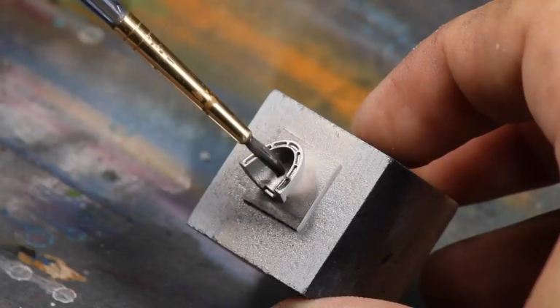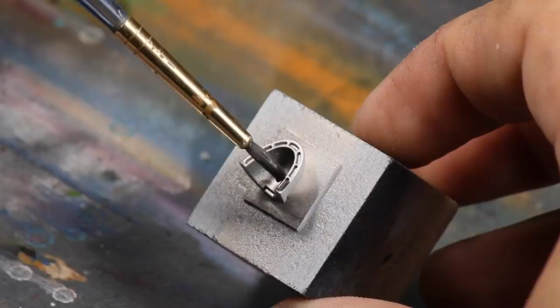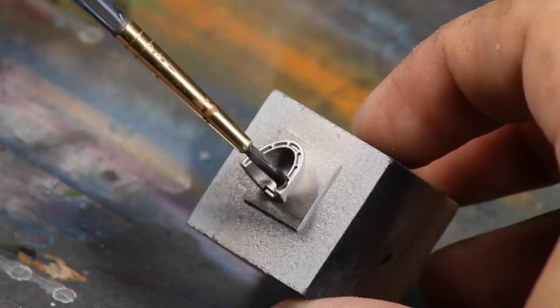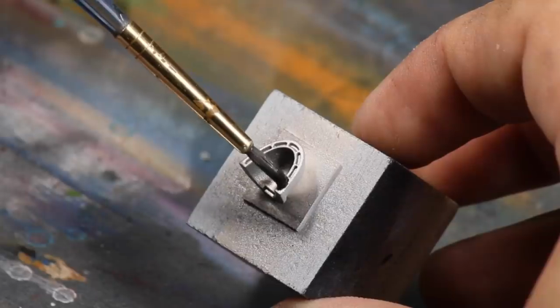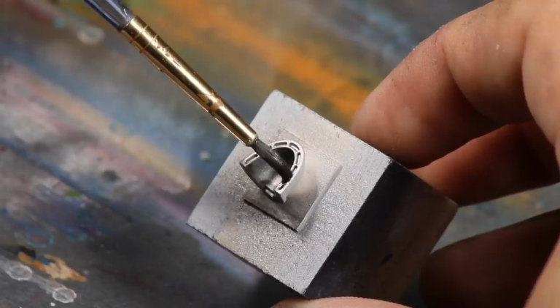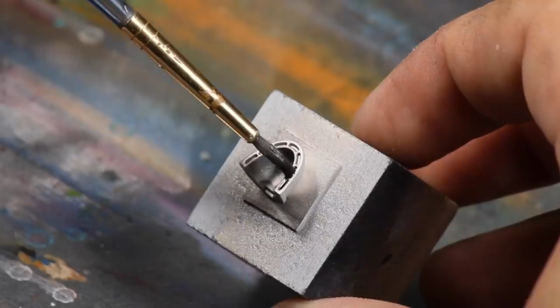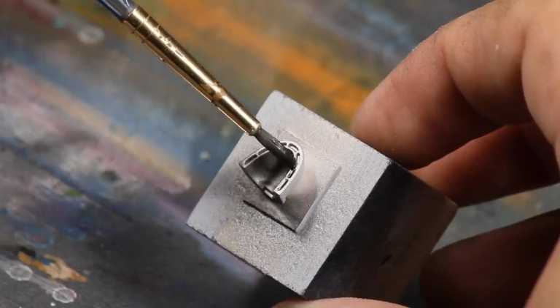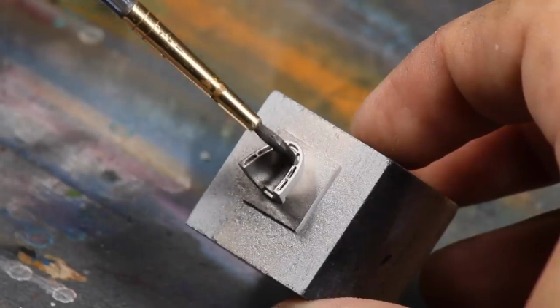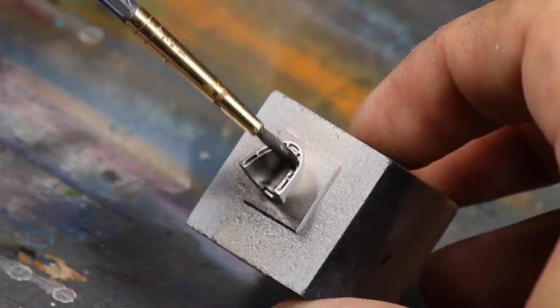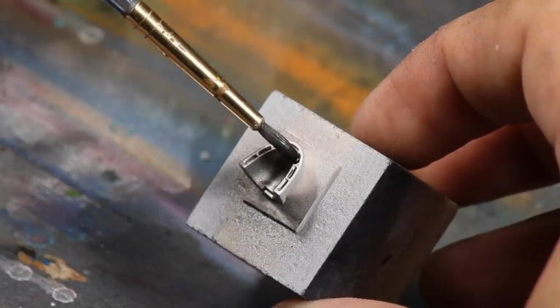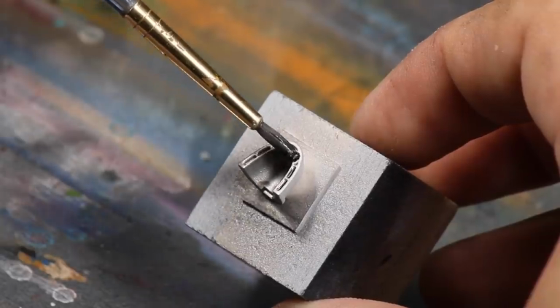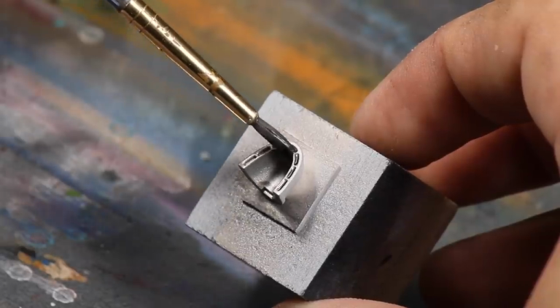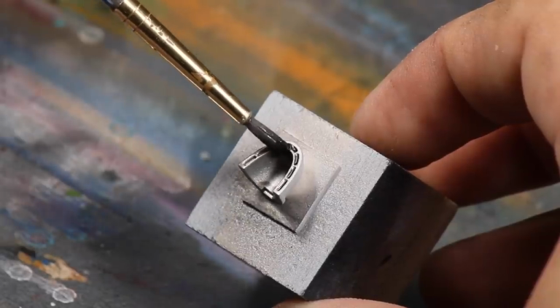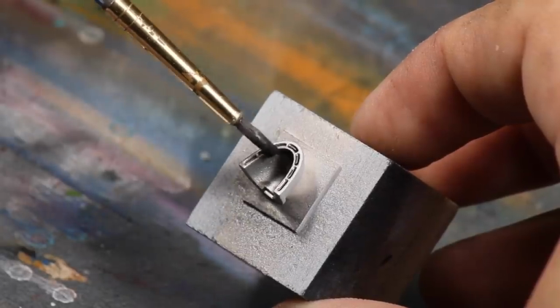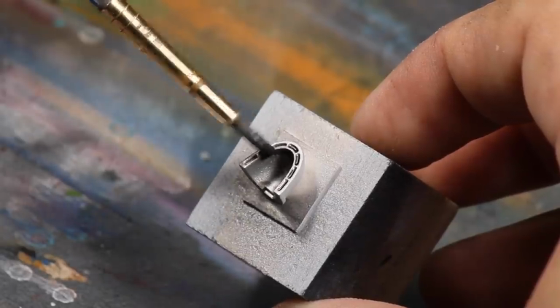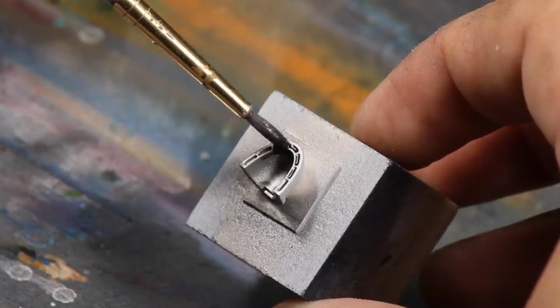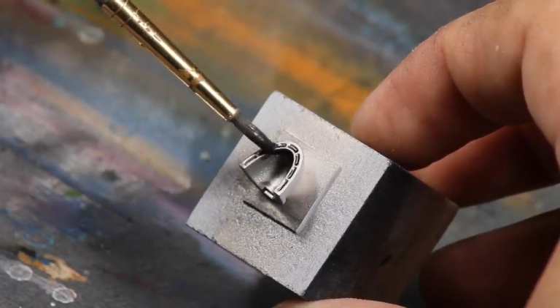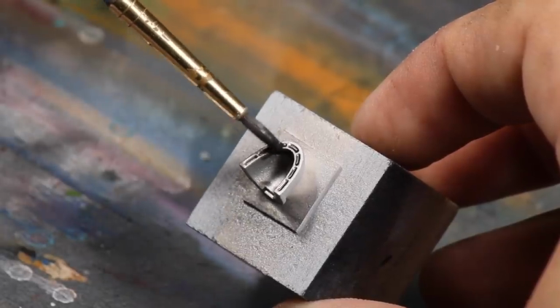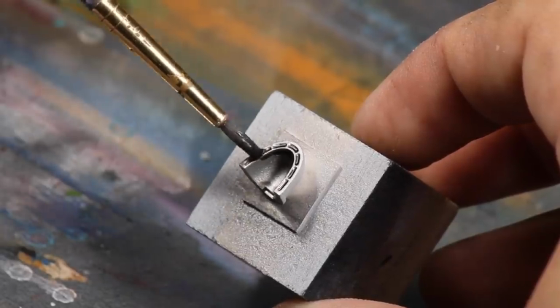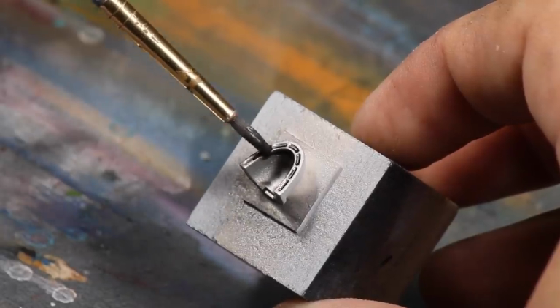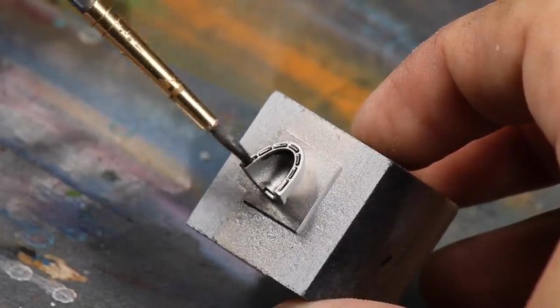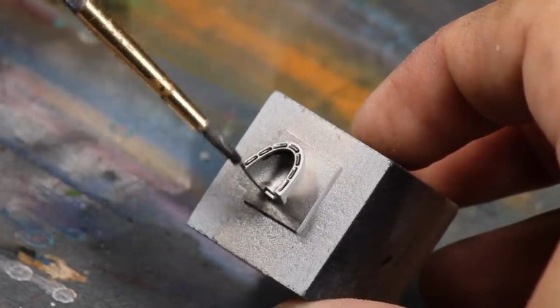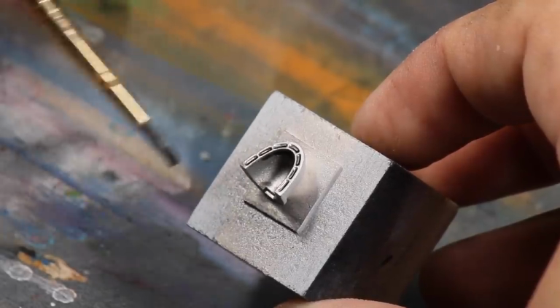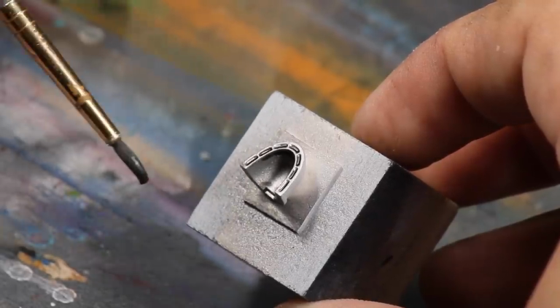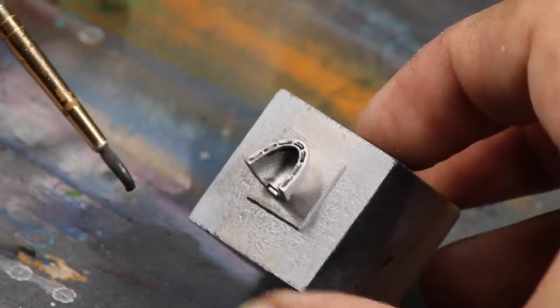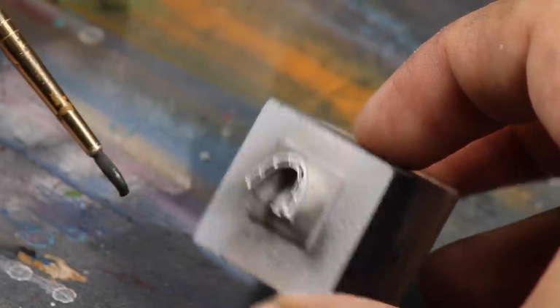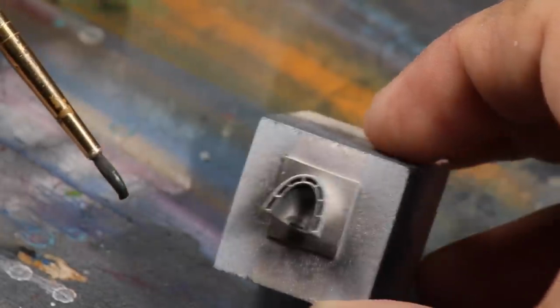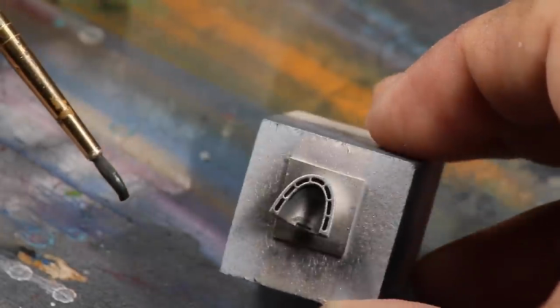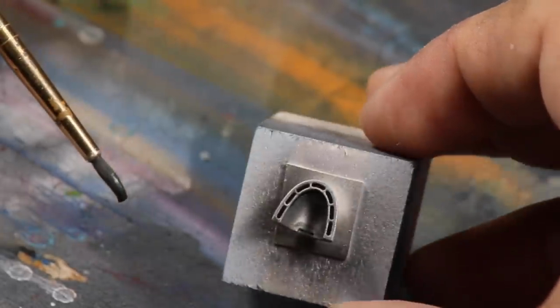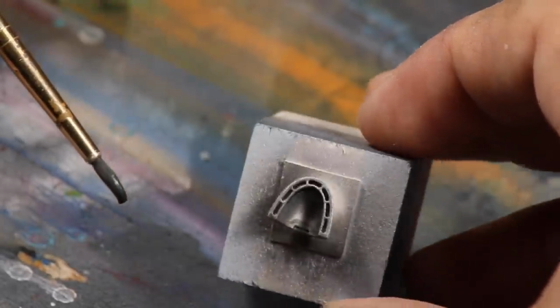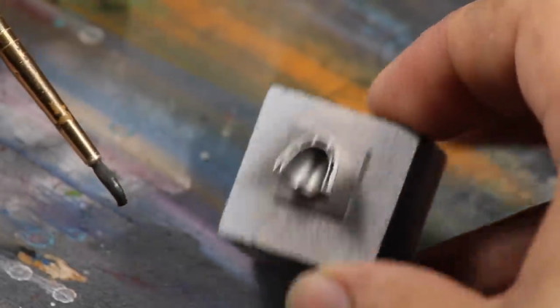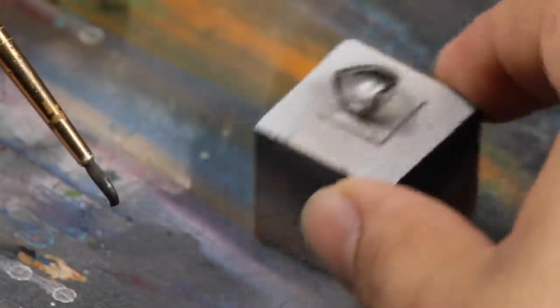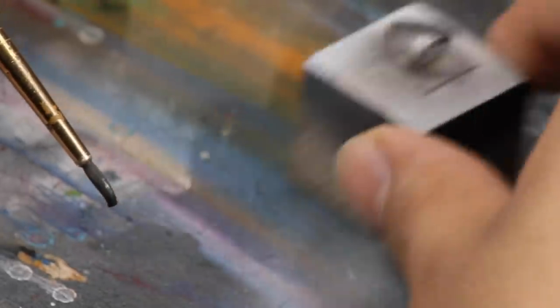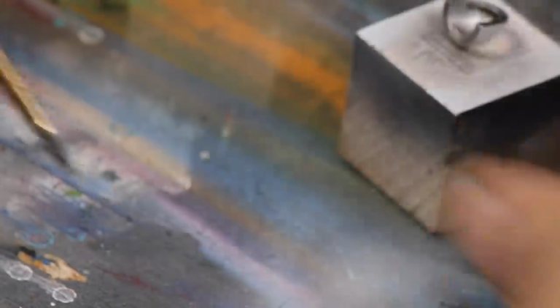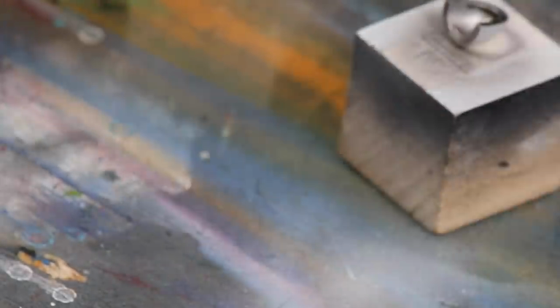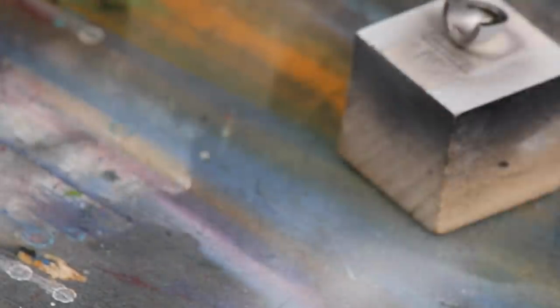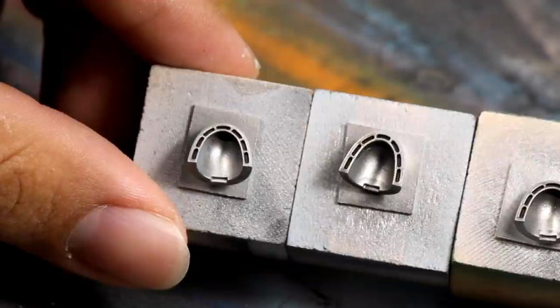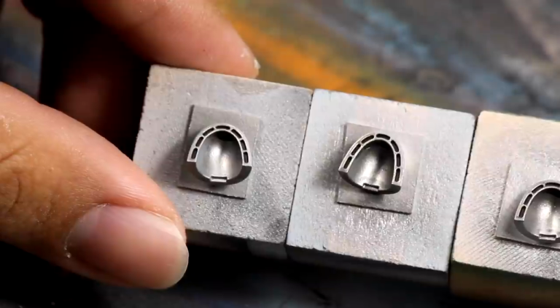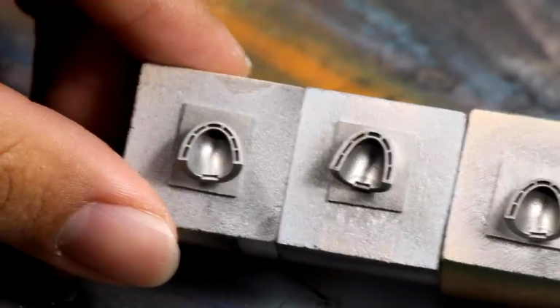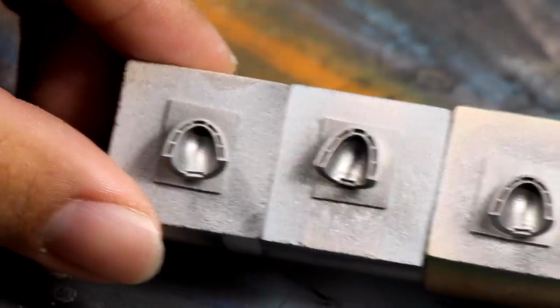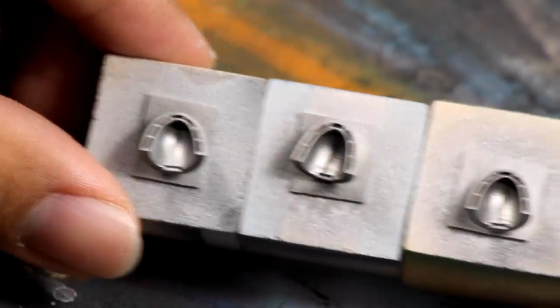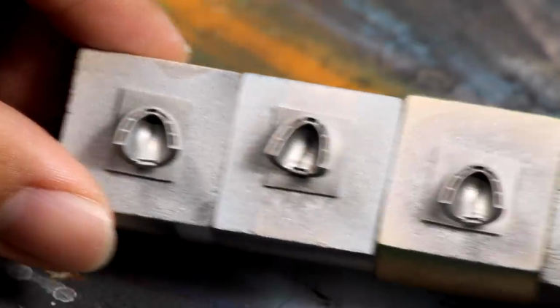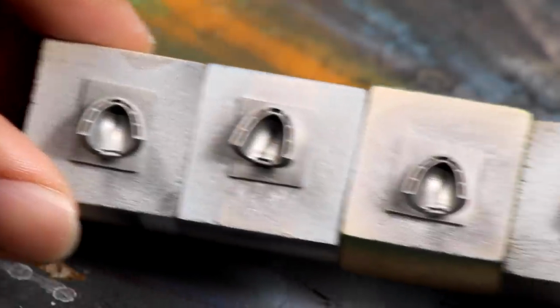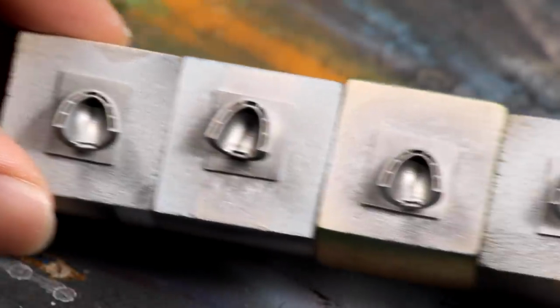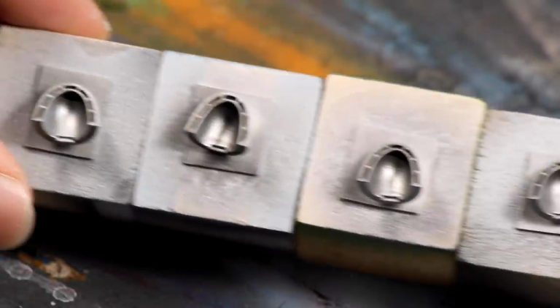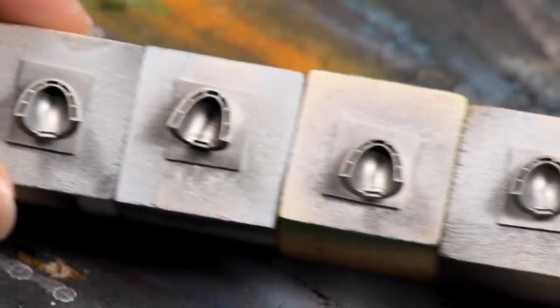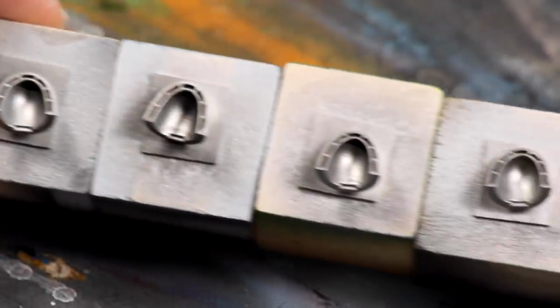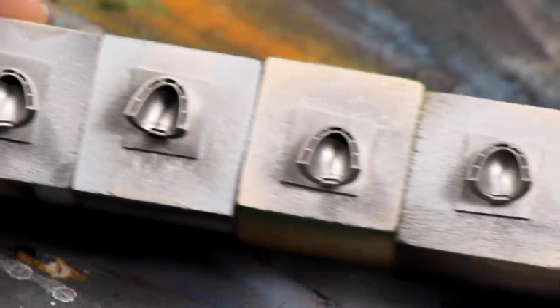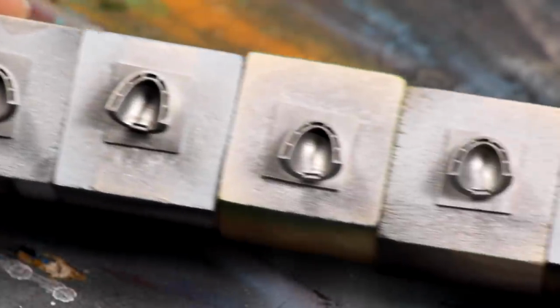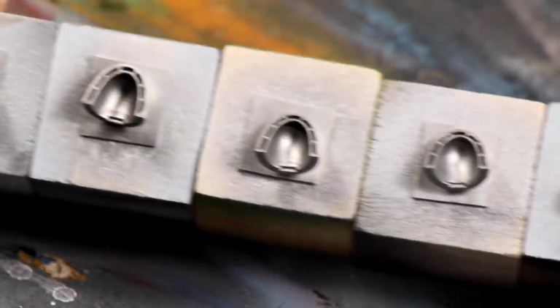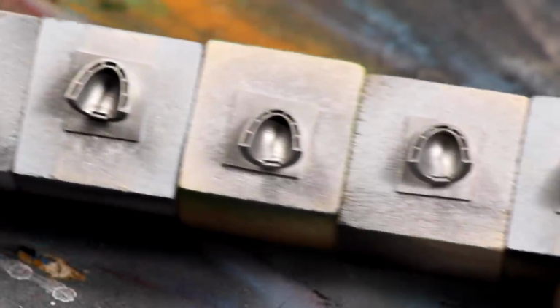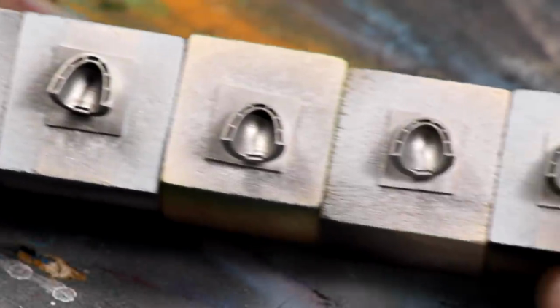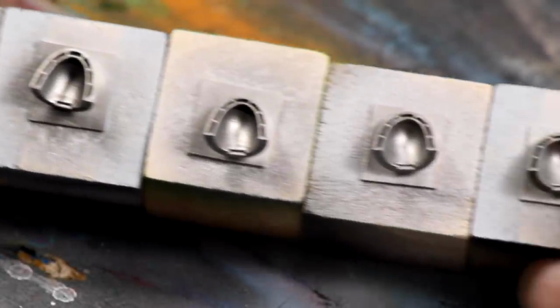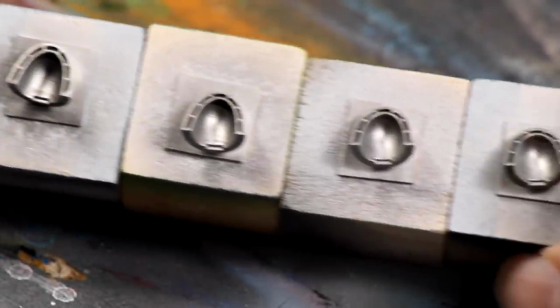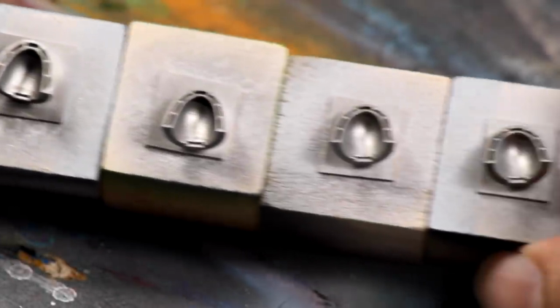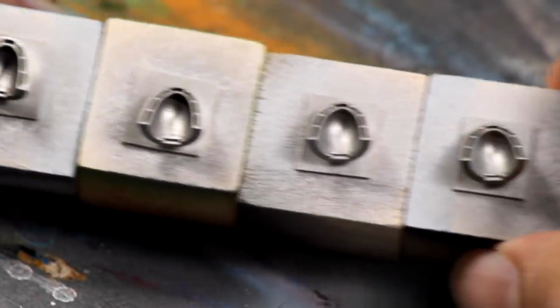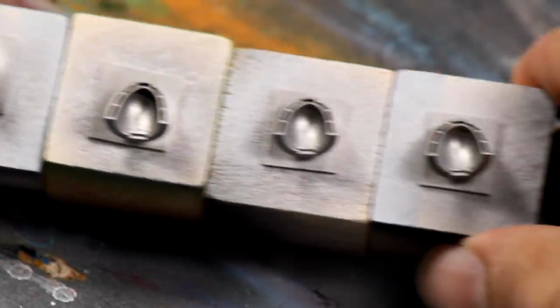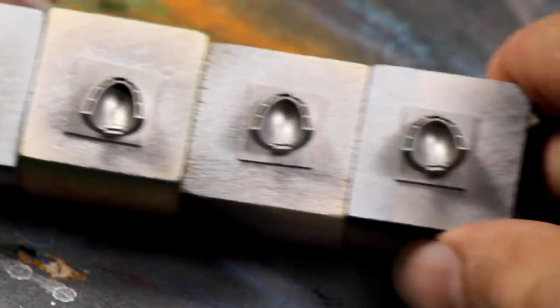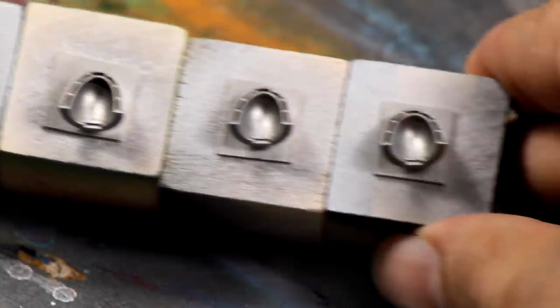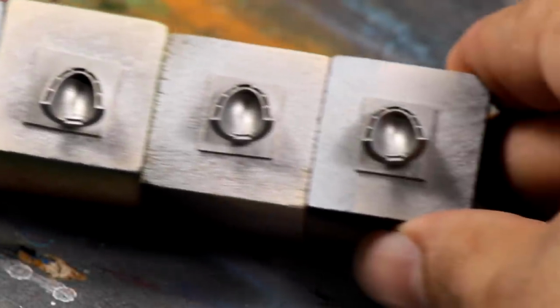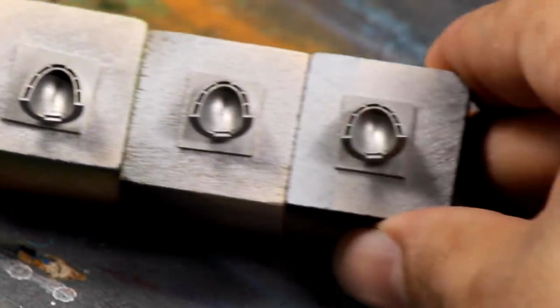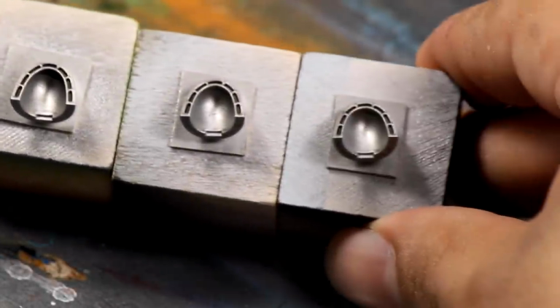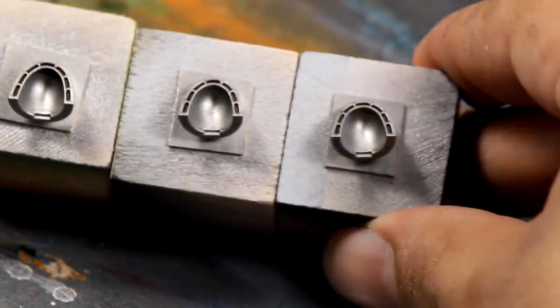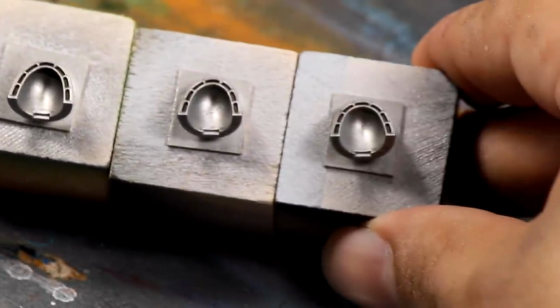Then to finish the metal, I gave it a wash of Nuln Oil to bring out the vents. Now every shoulder is identical, but it's time to lay on some color.